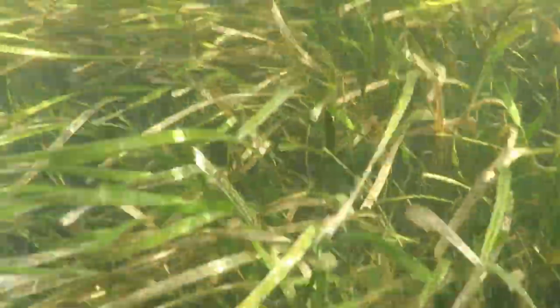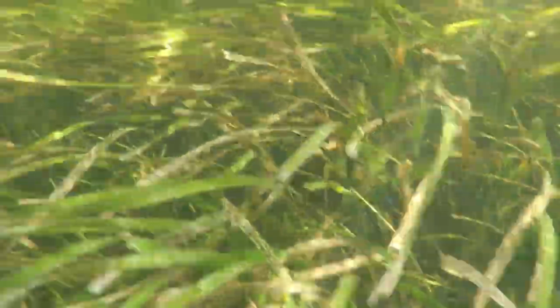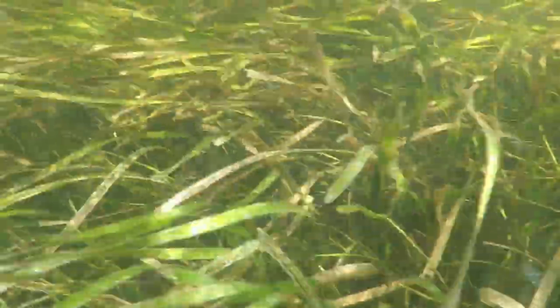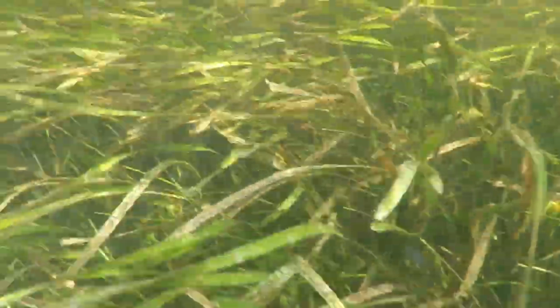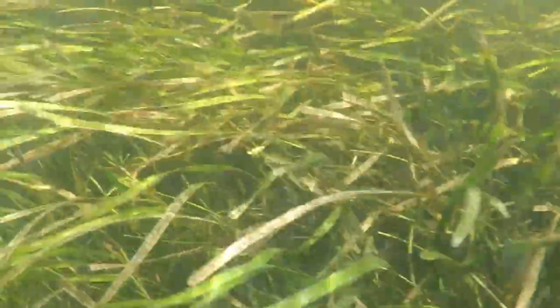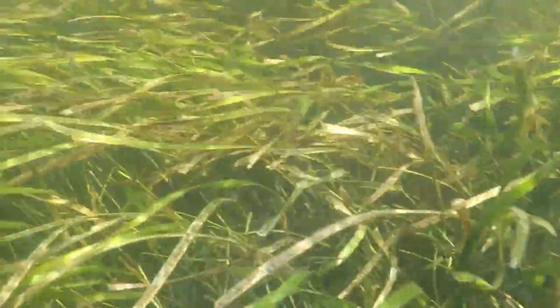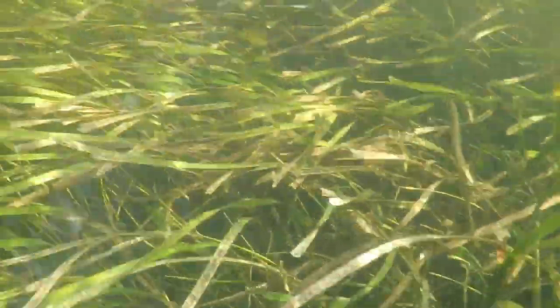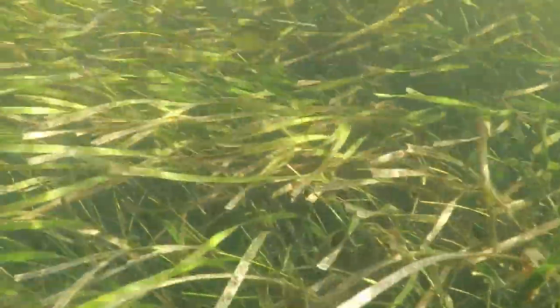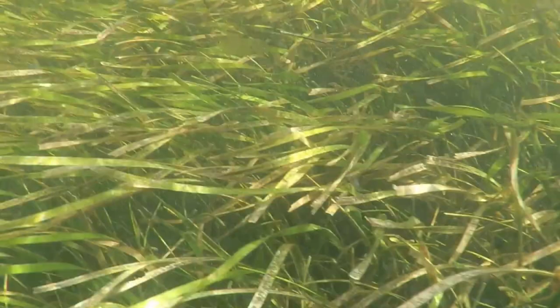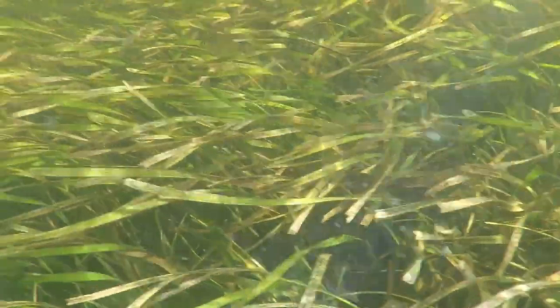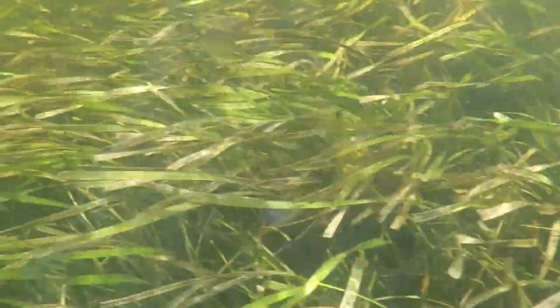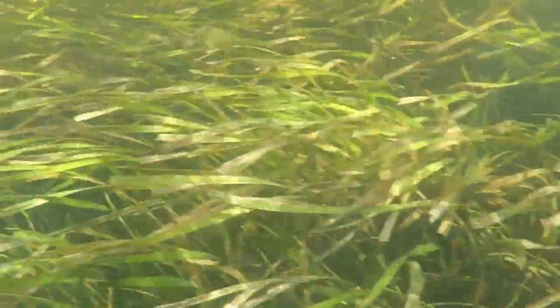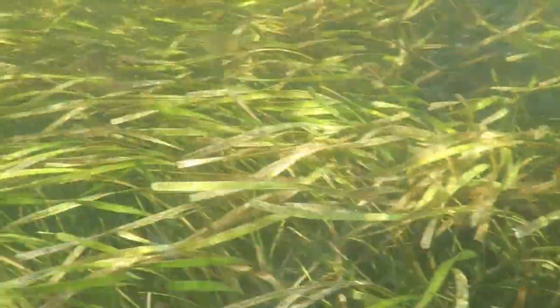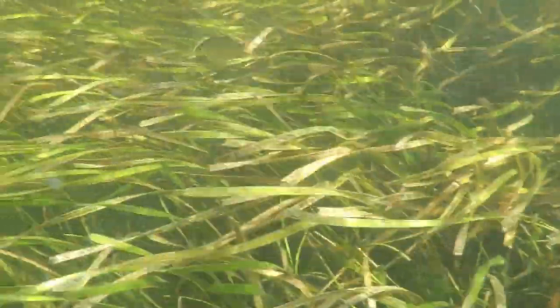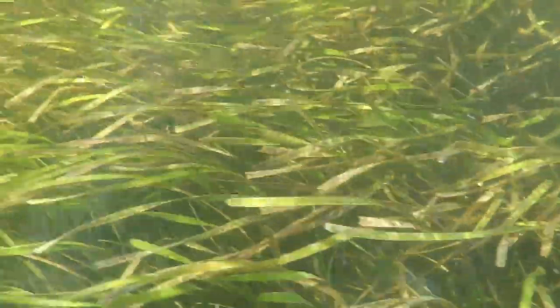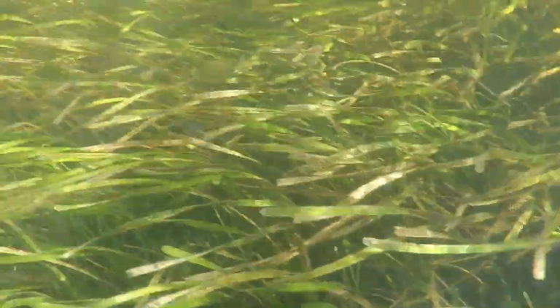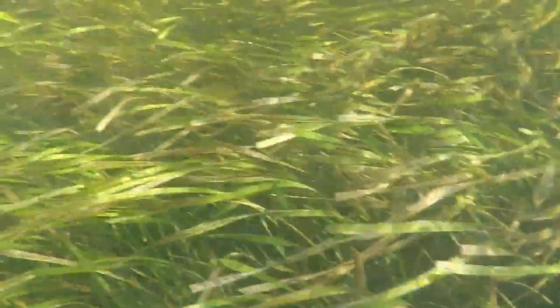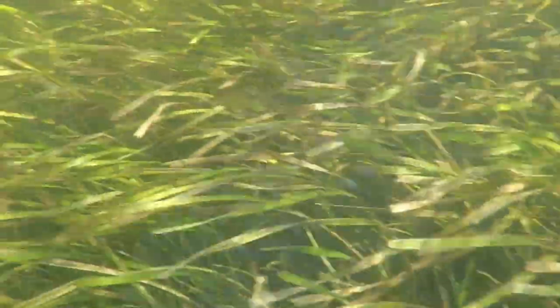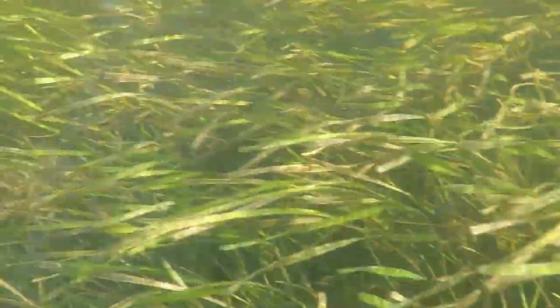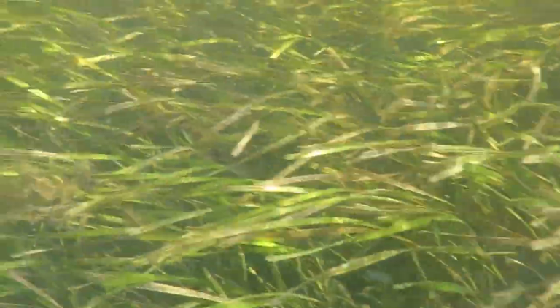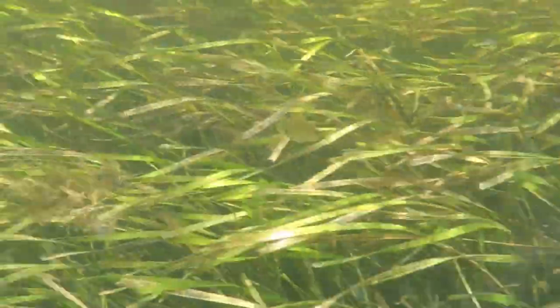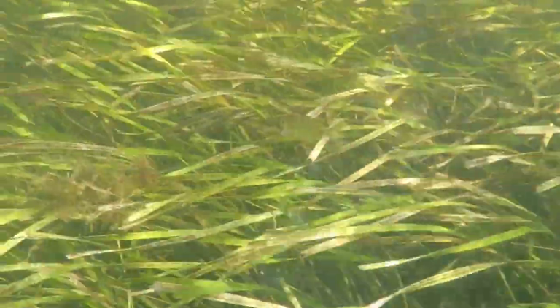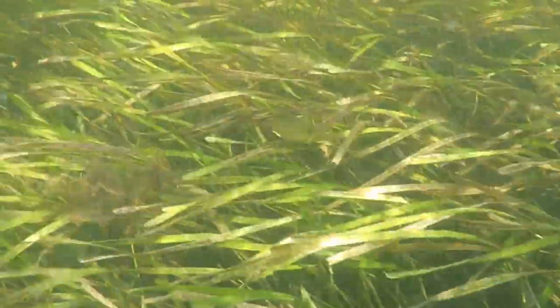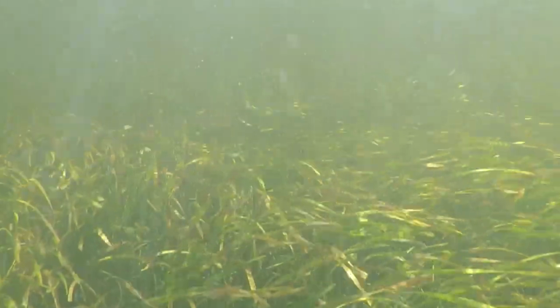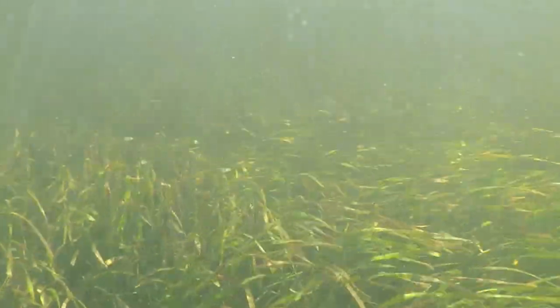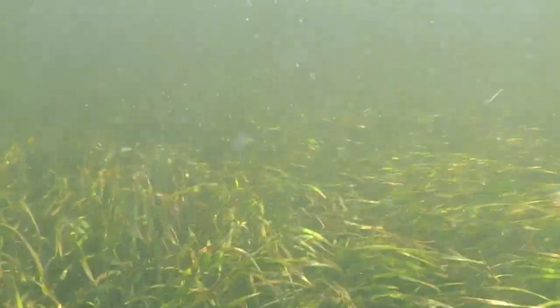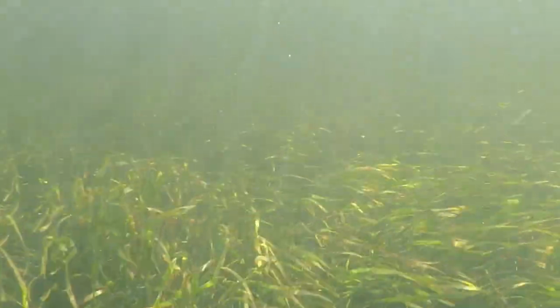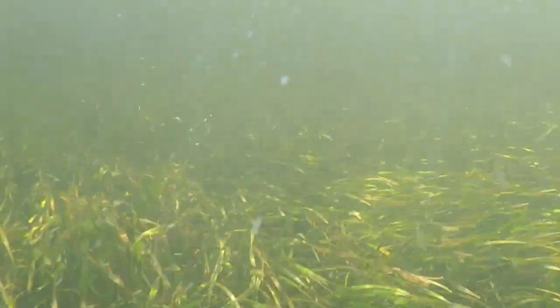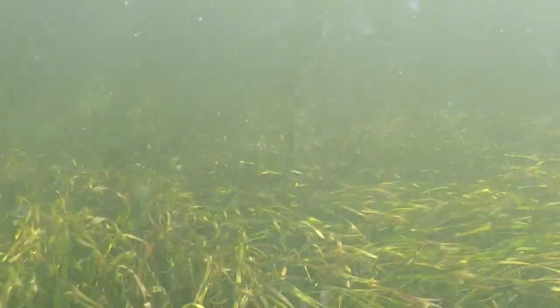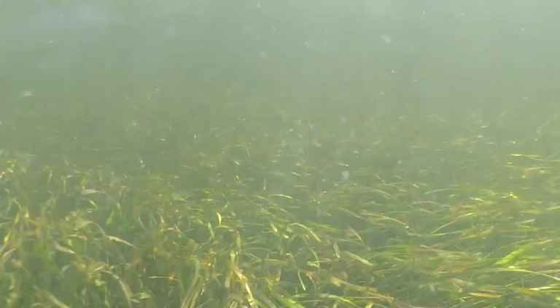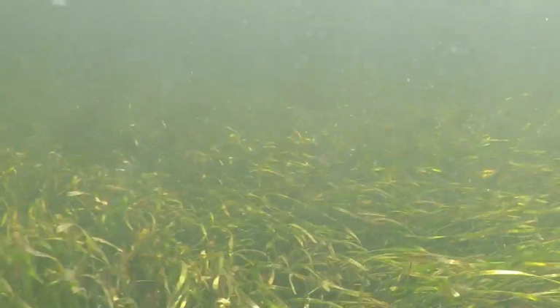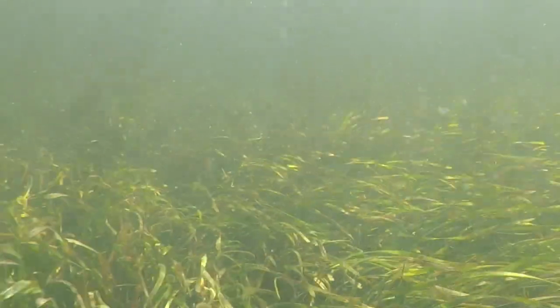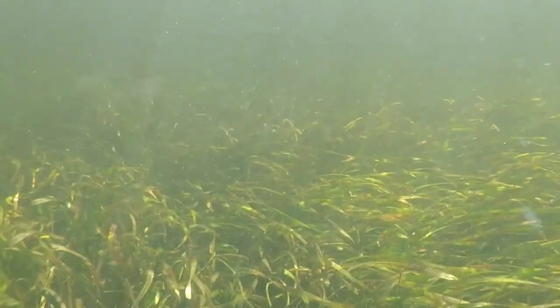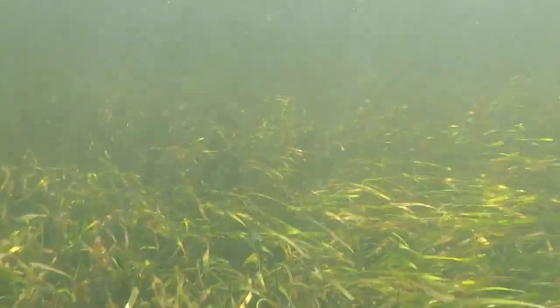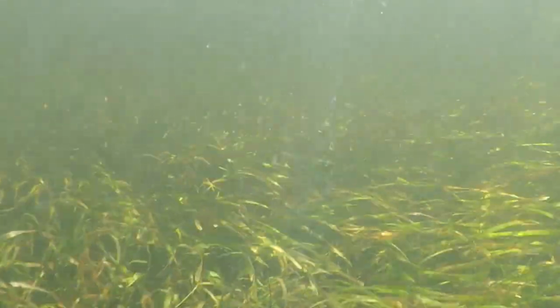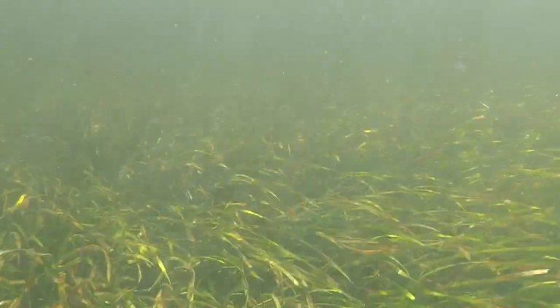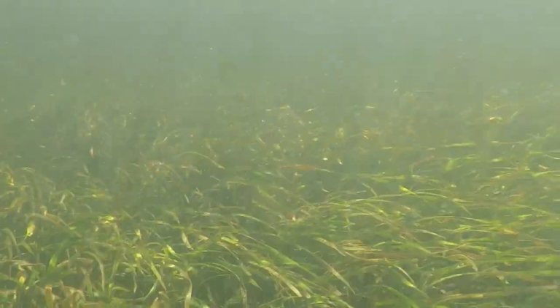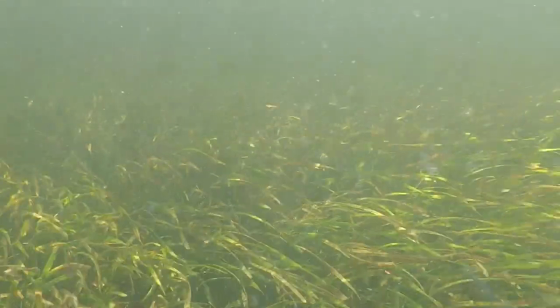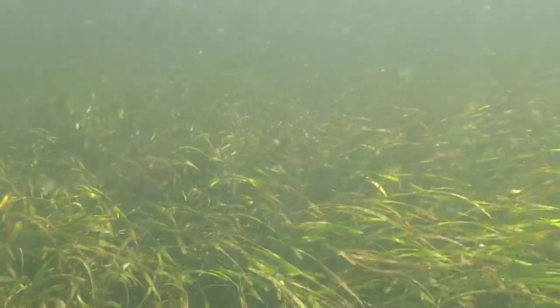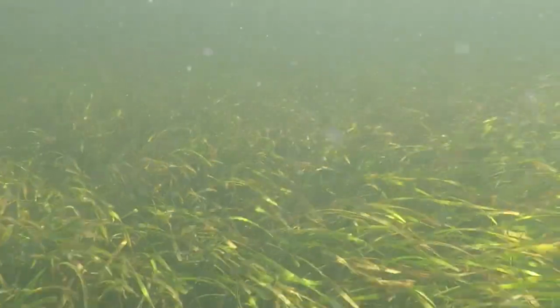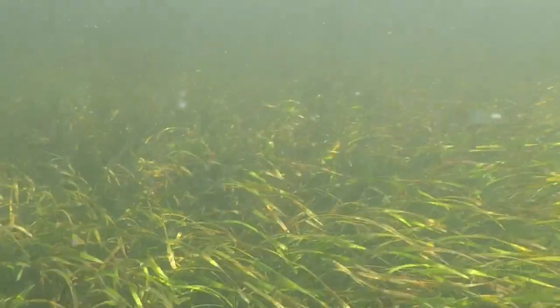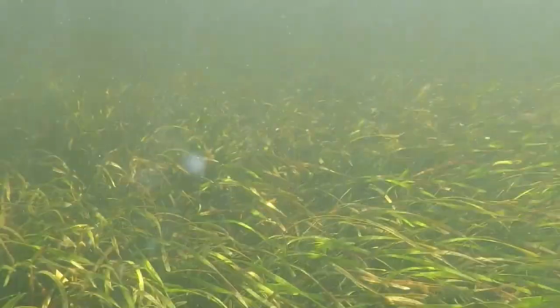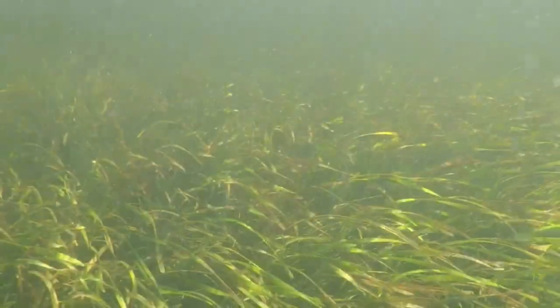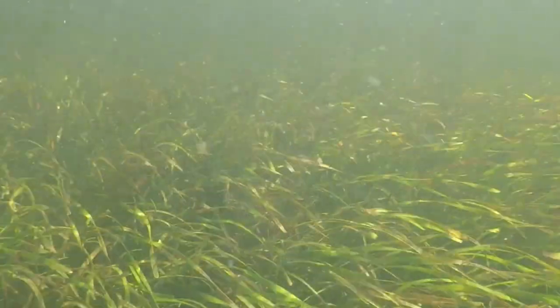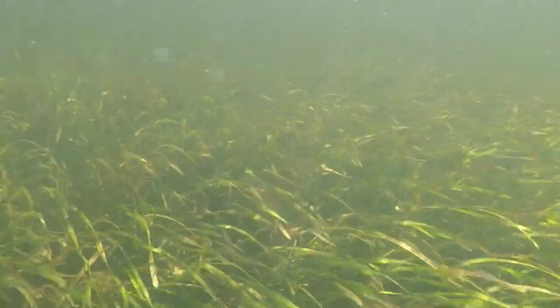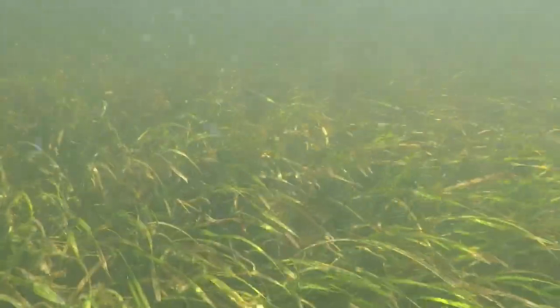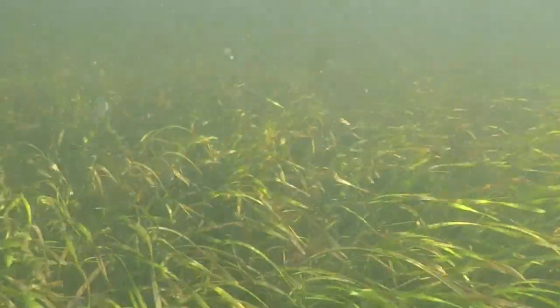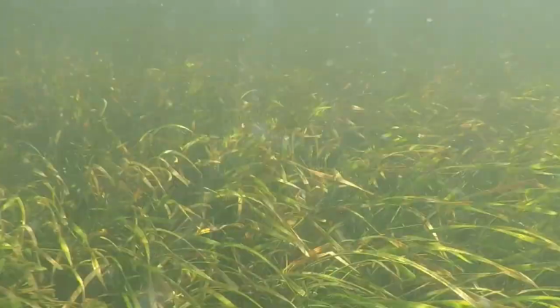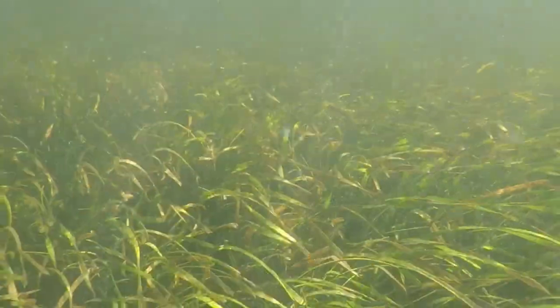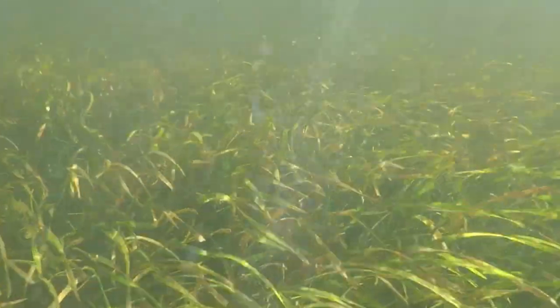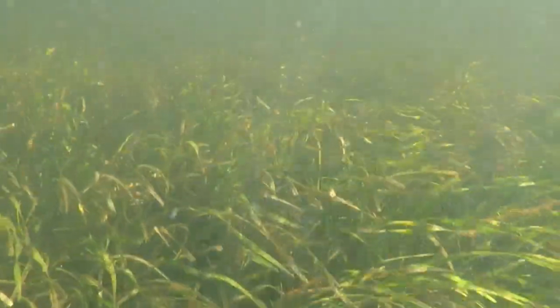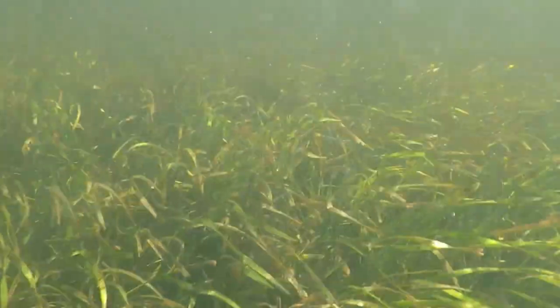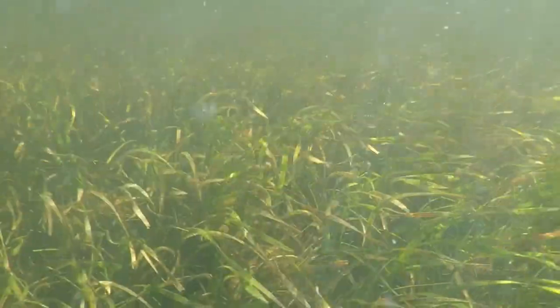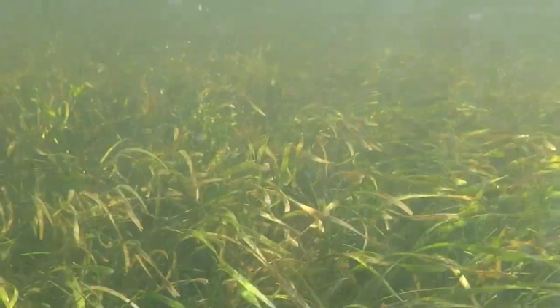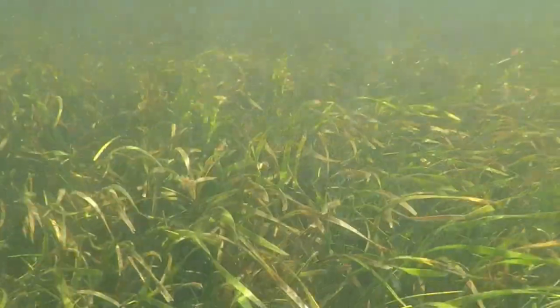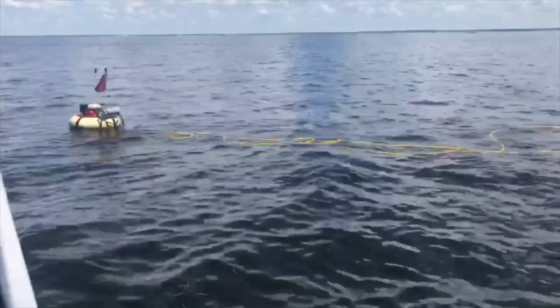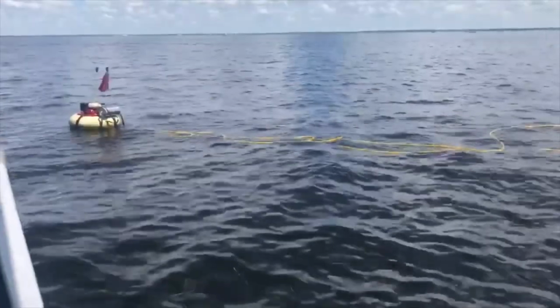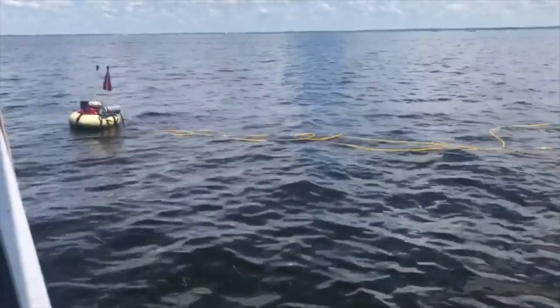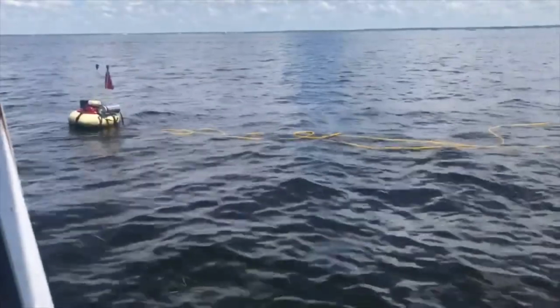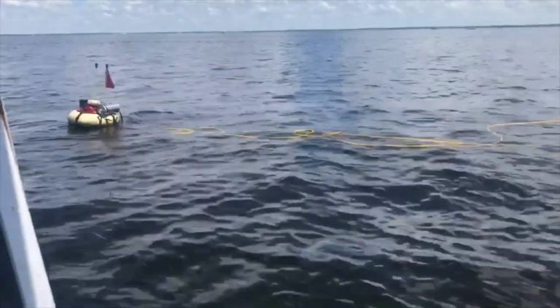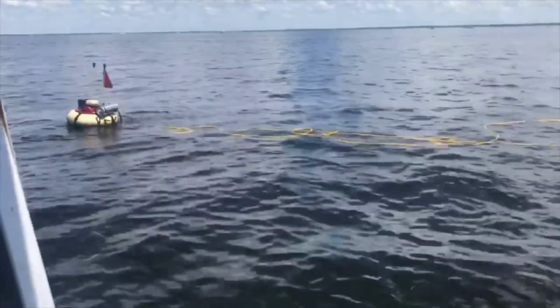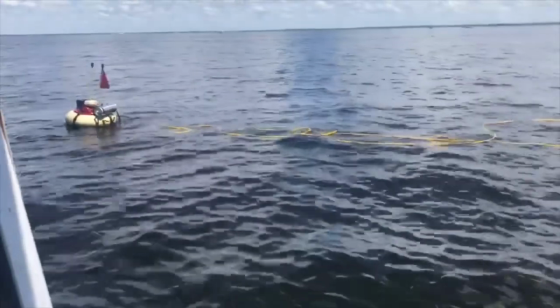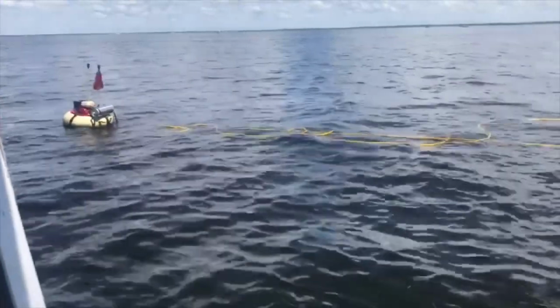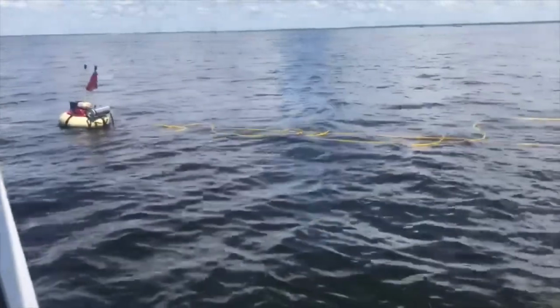Widely recognized as a sportsman's paradise, Steenhatchee offers some of the best fishing, stone crabbing, and scalloping anywhere in the state of Florida.